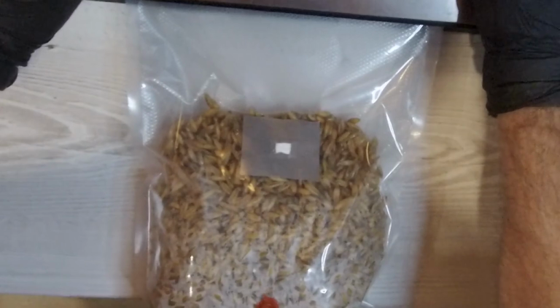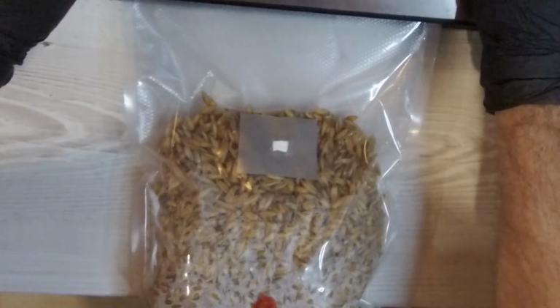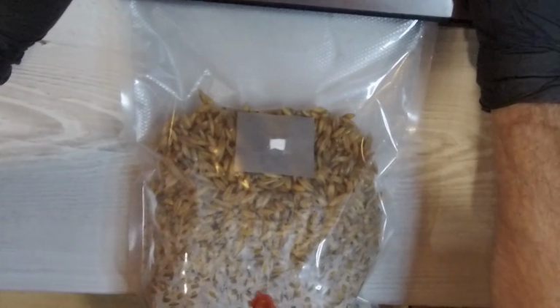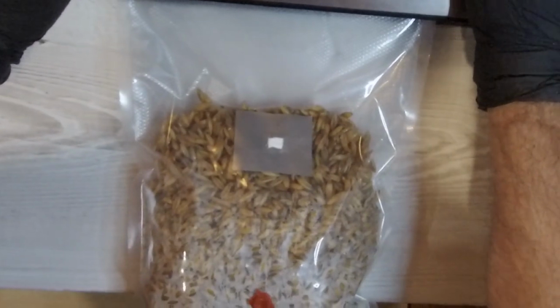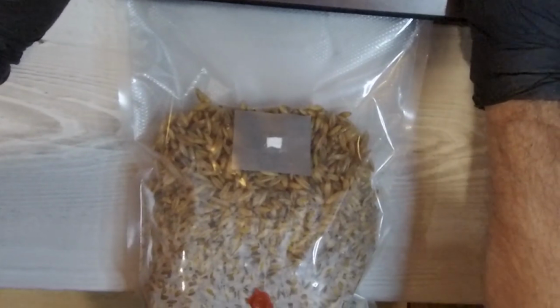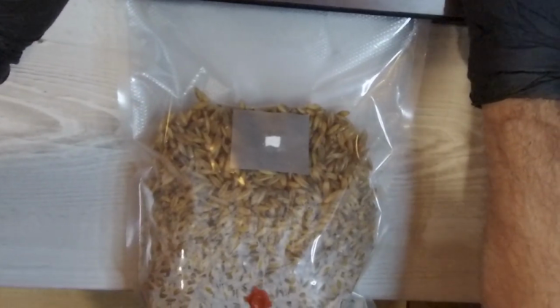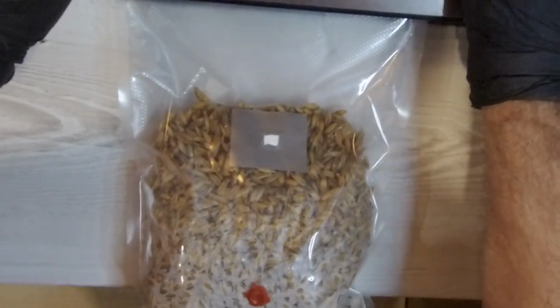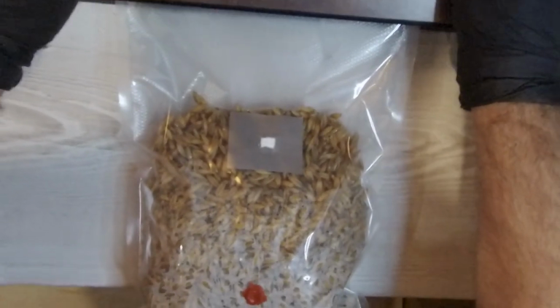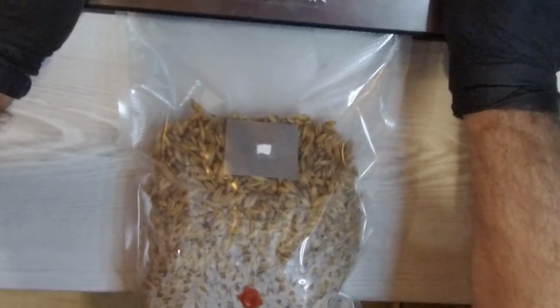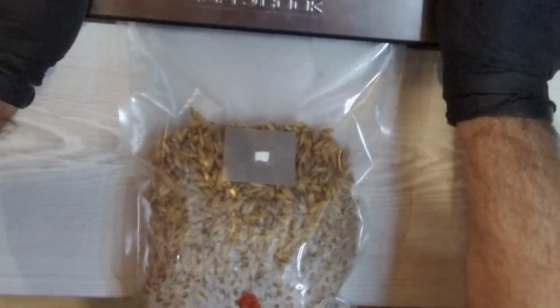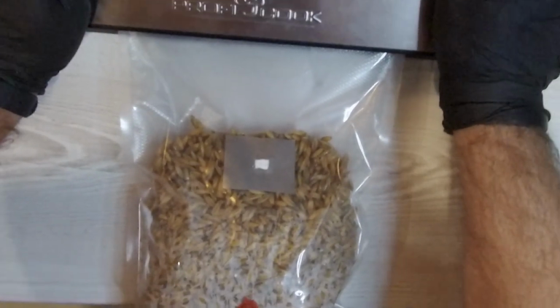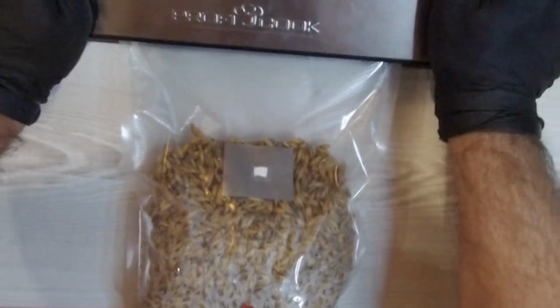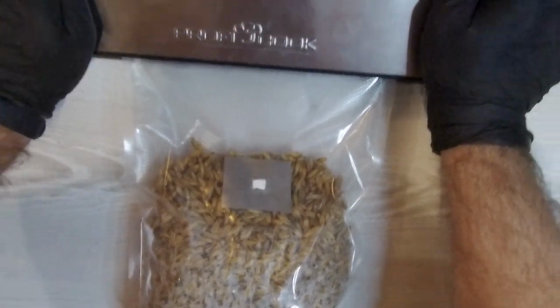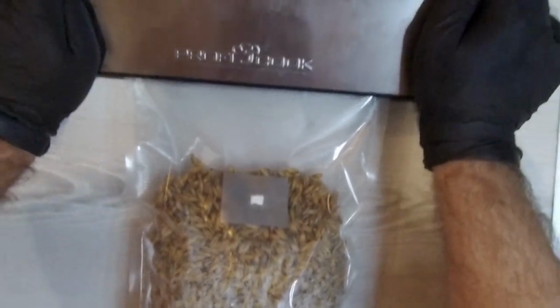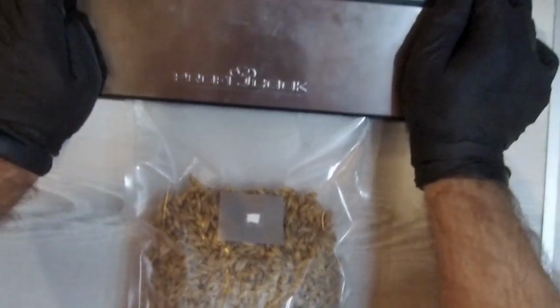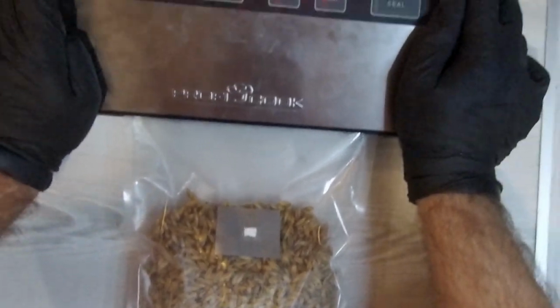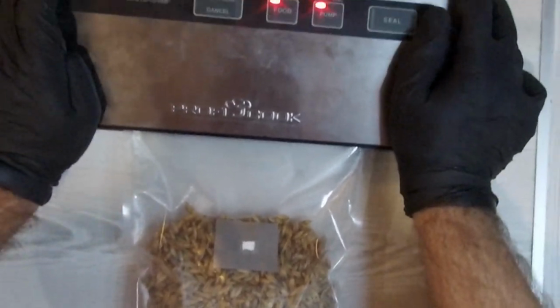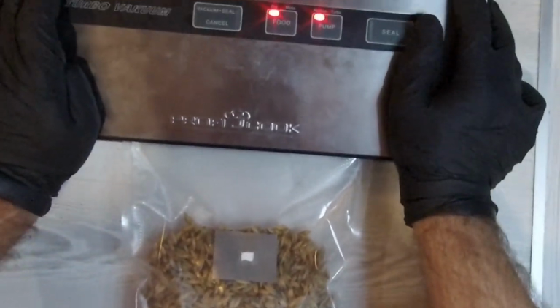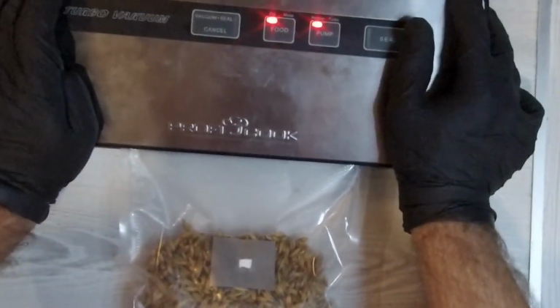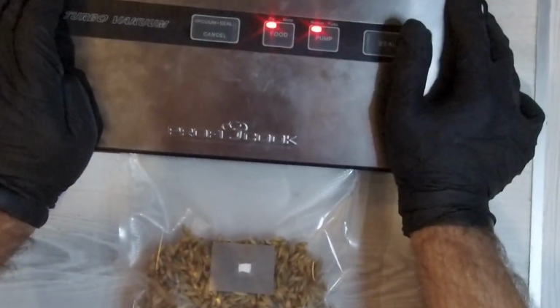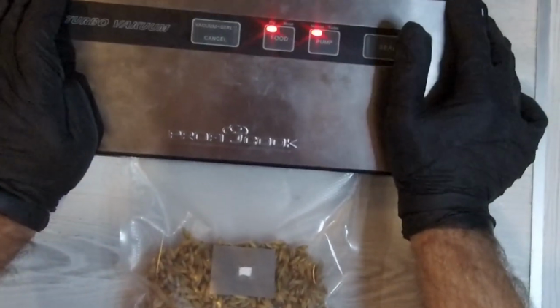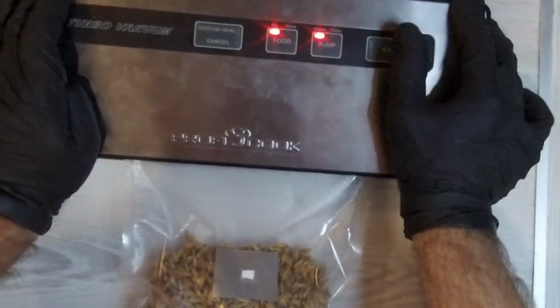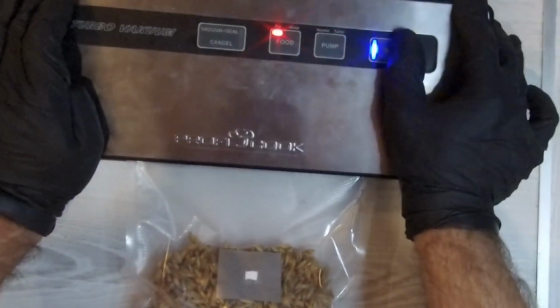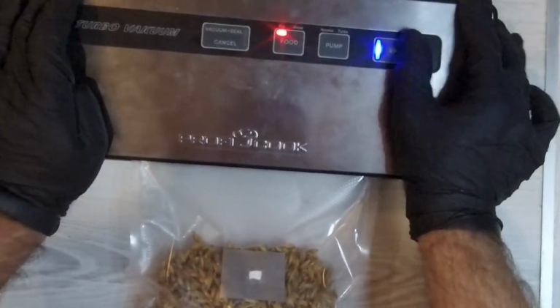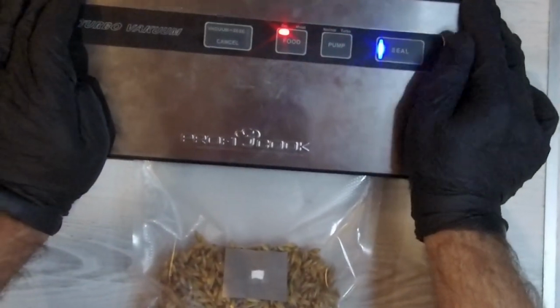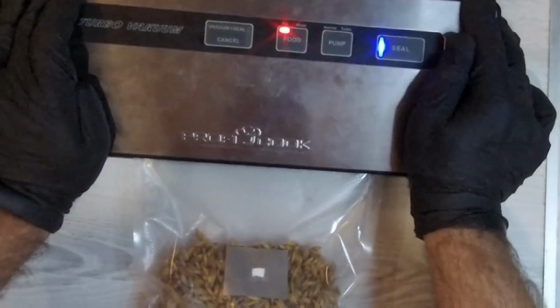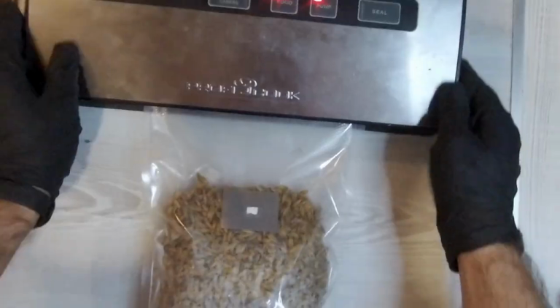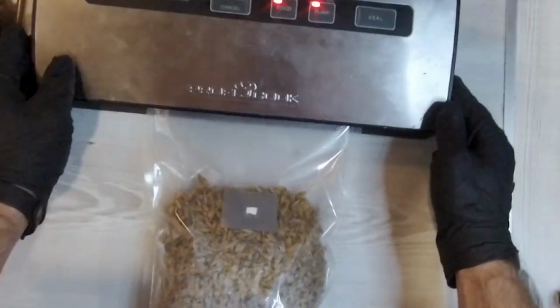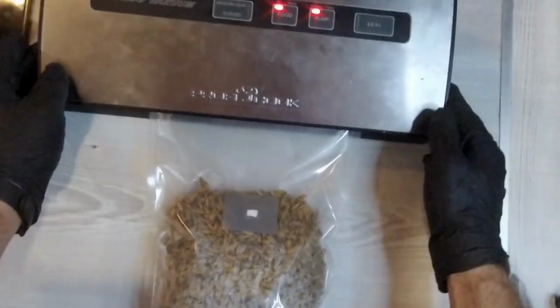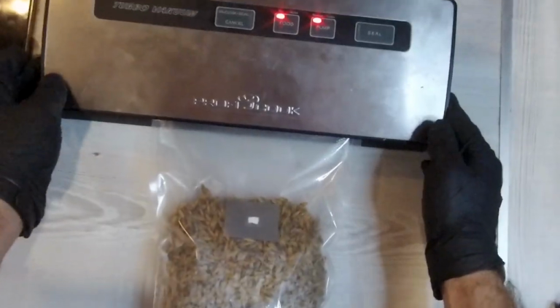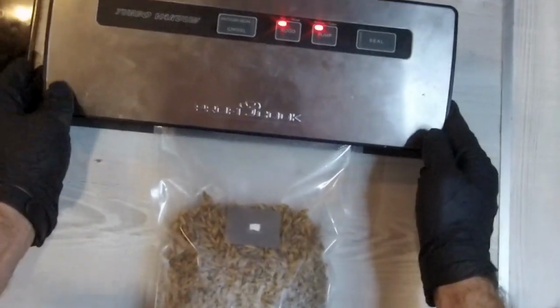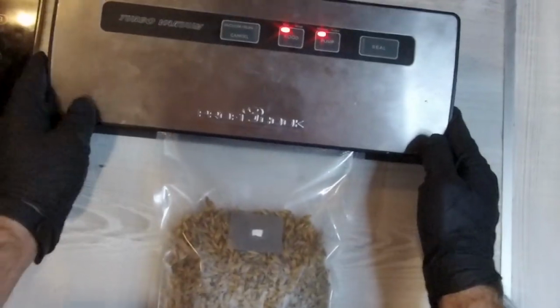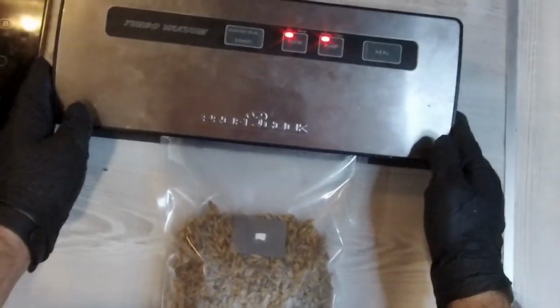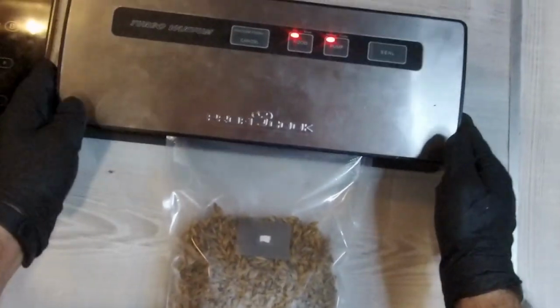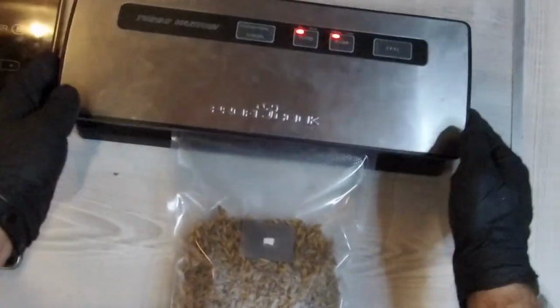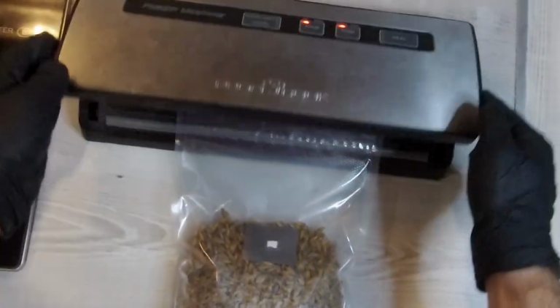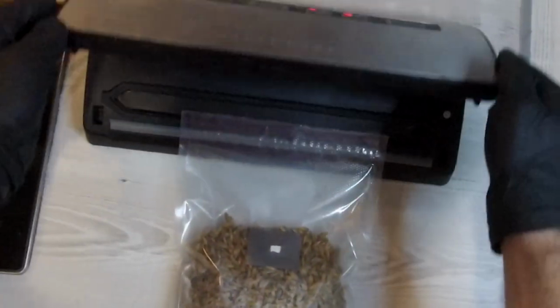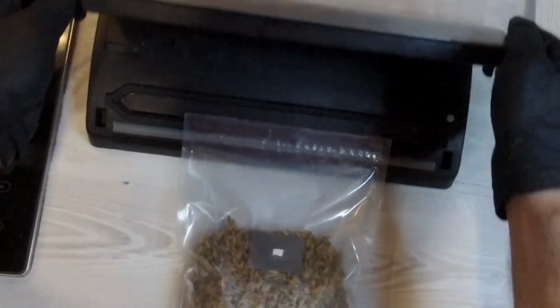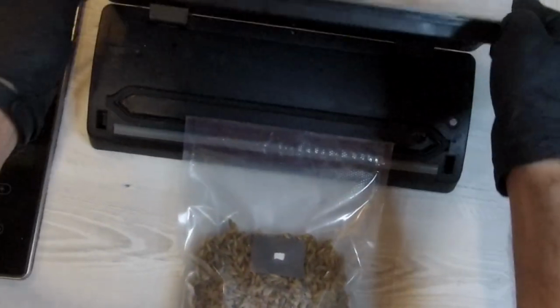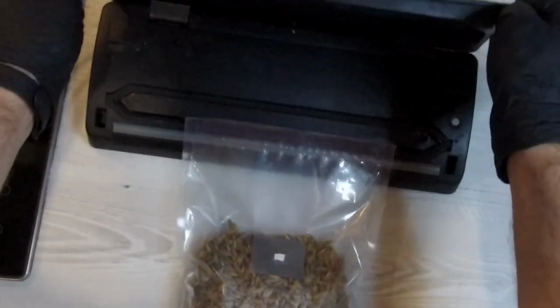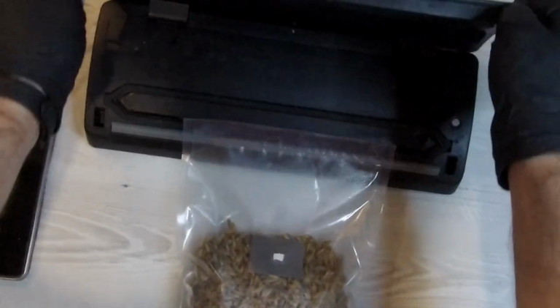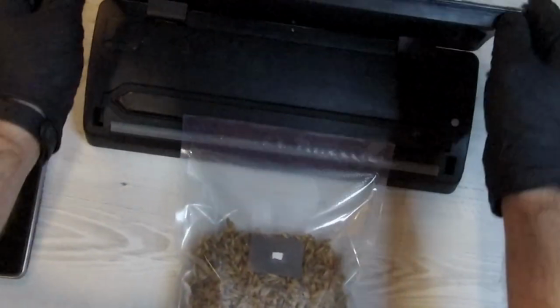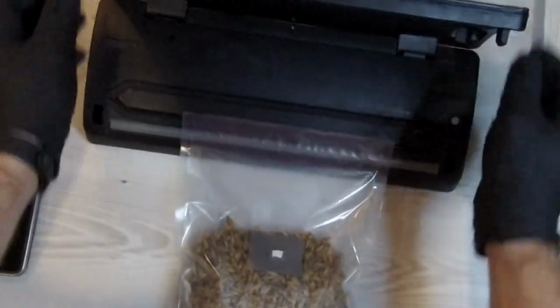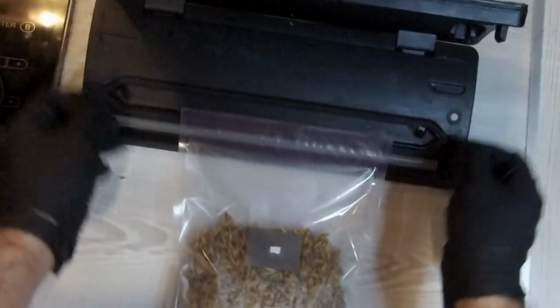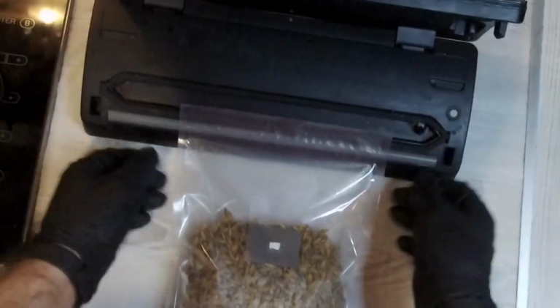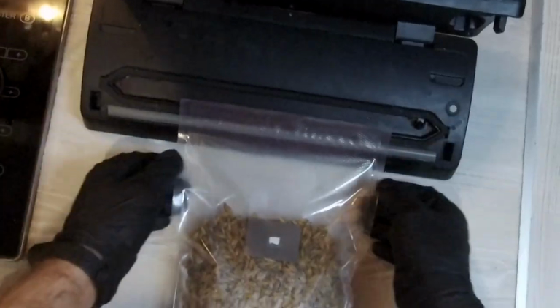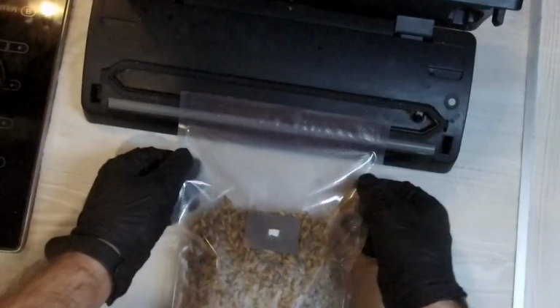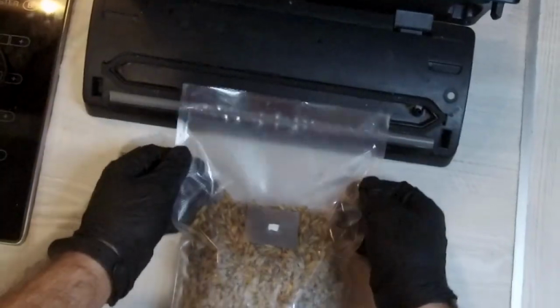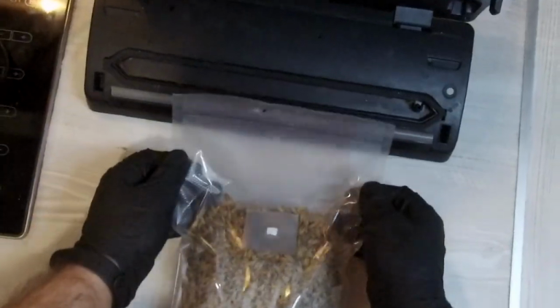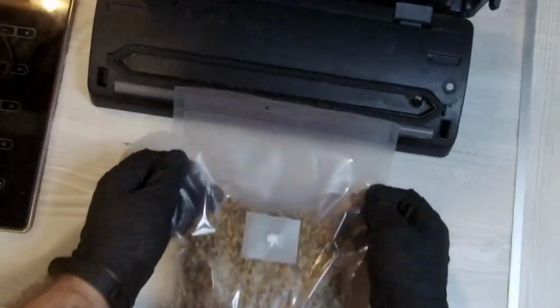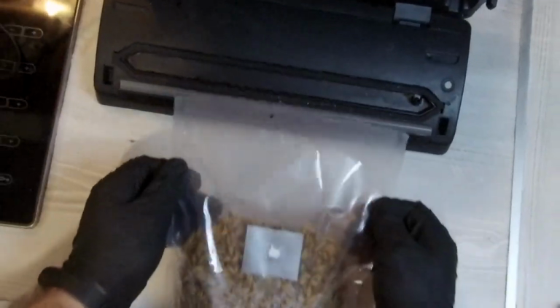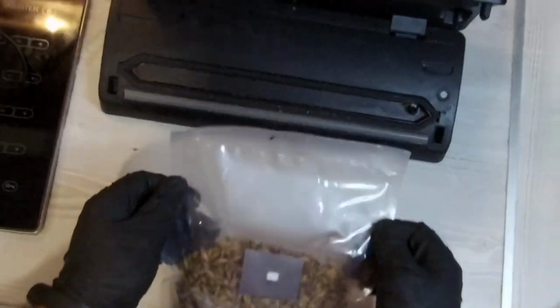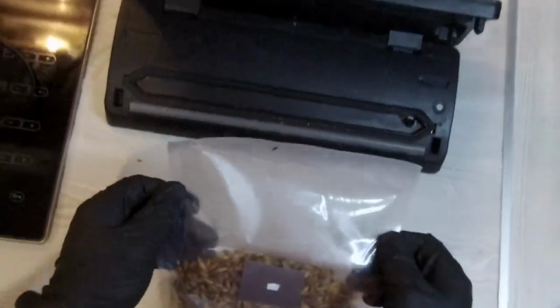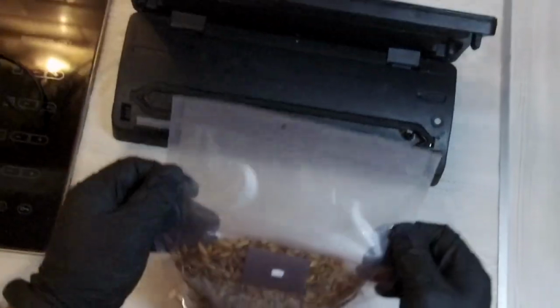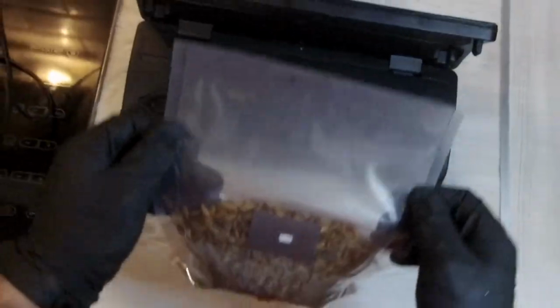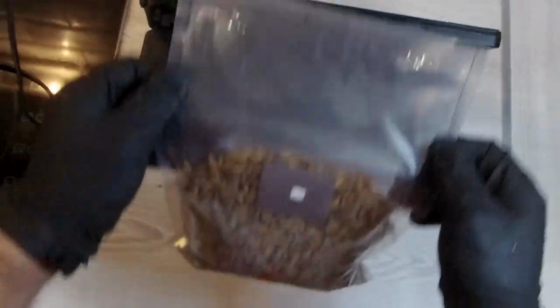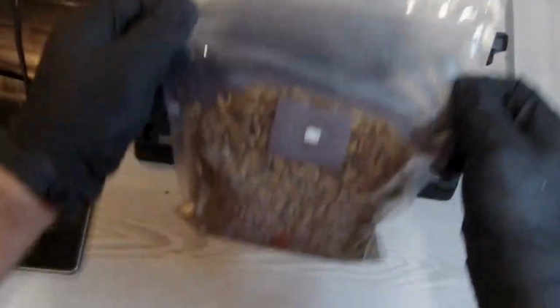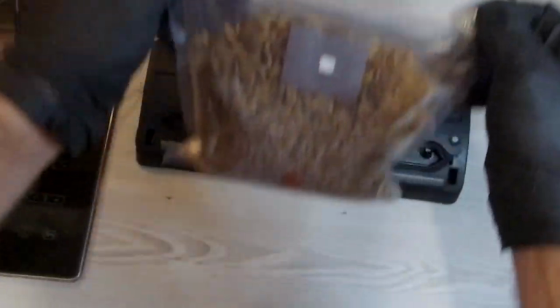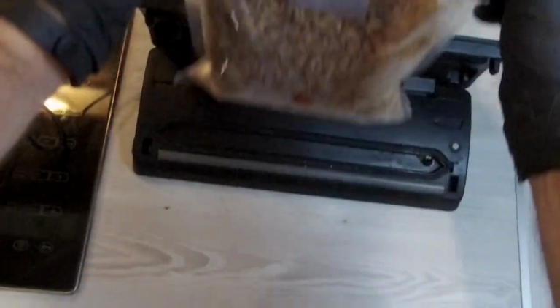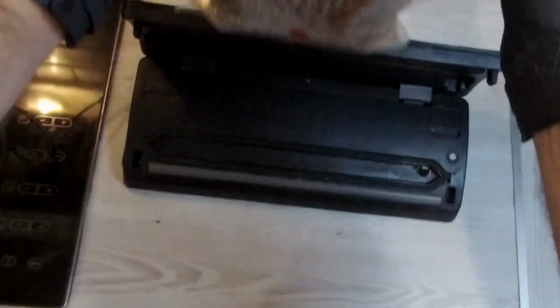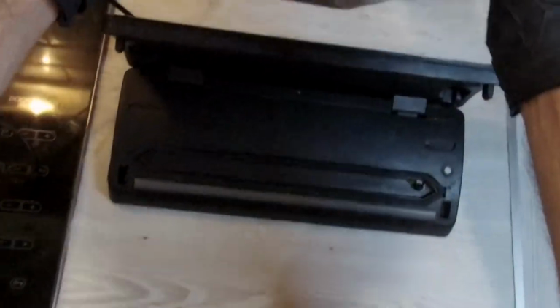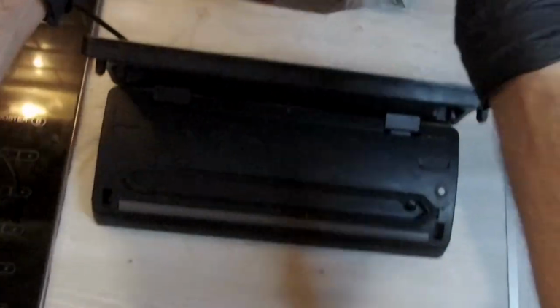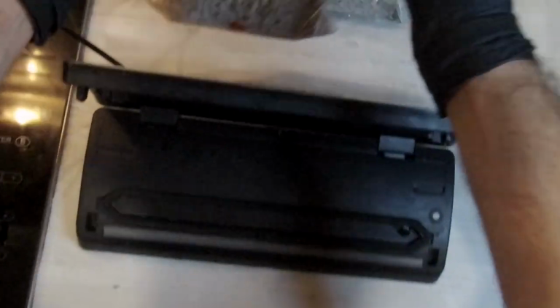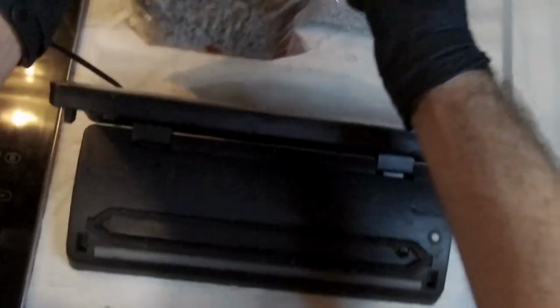After filling, we can seal the bags with a vacuum machine, and then they're ready for sterilization.